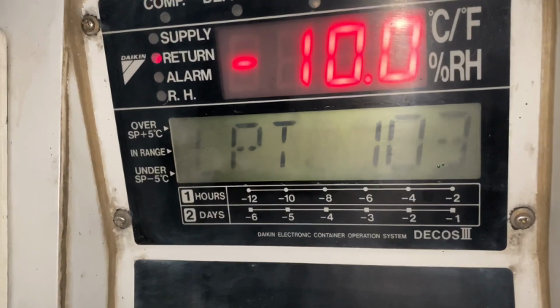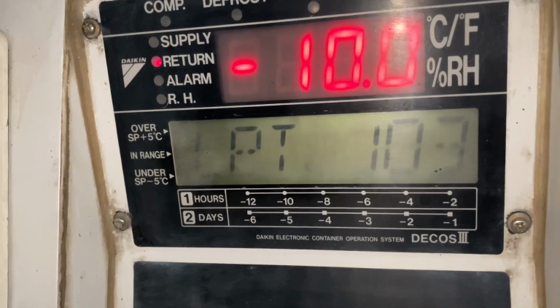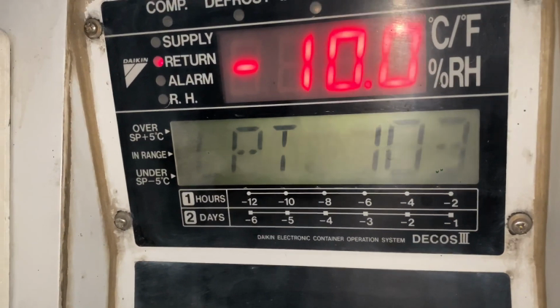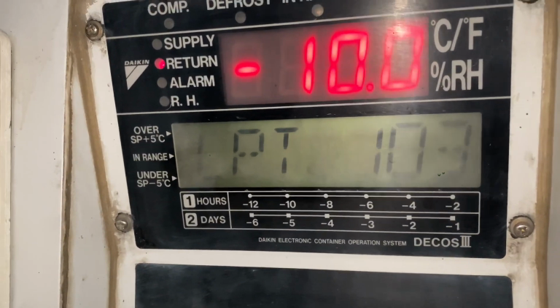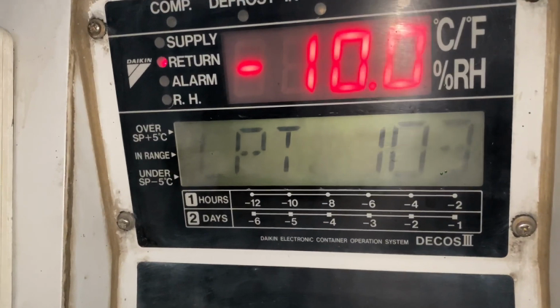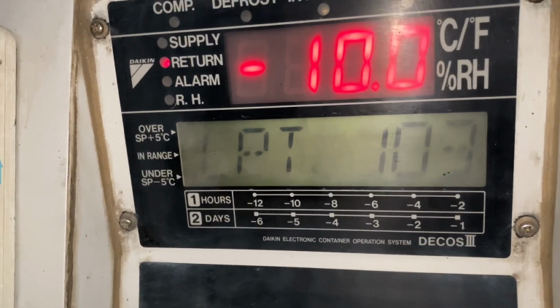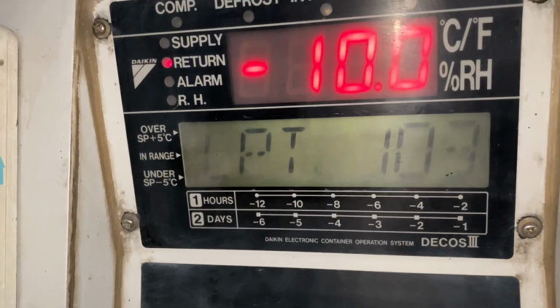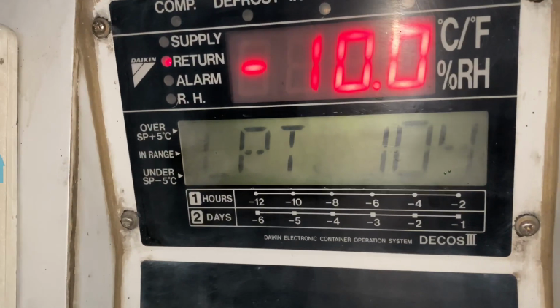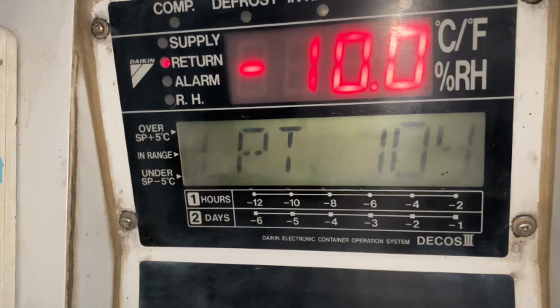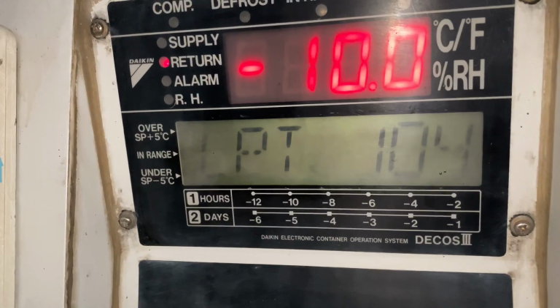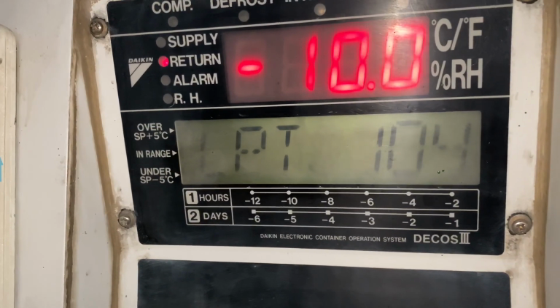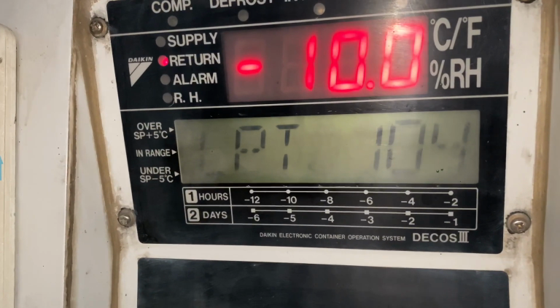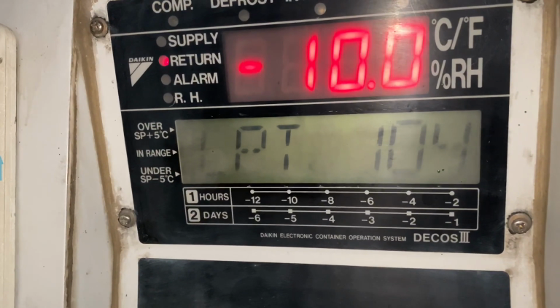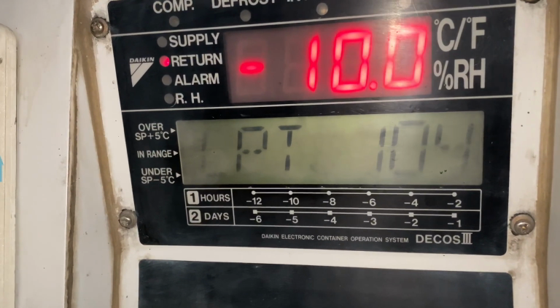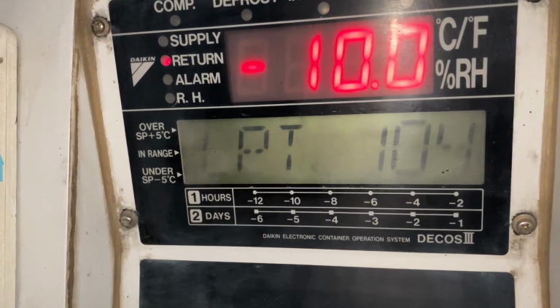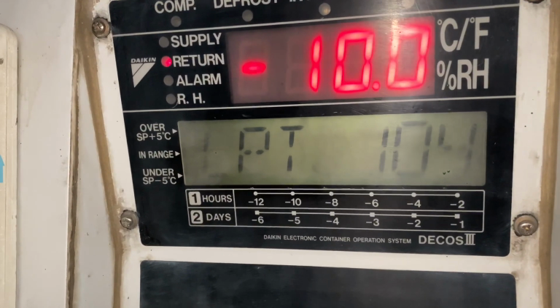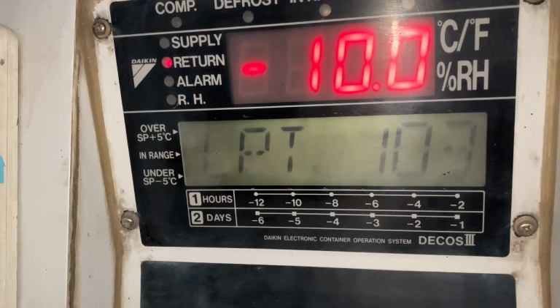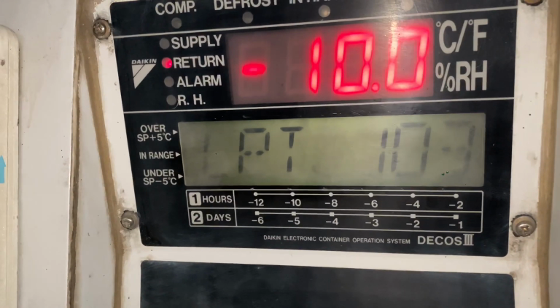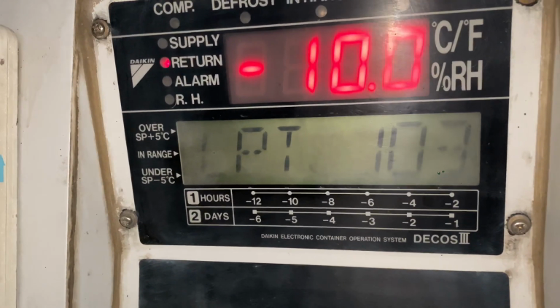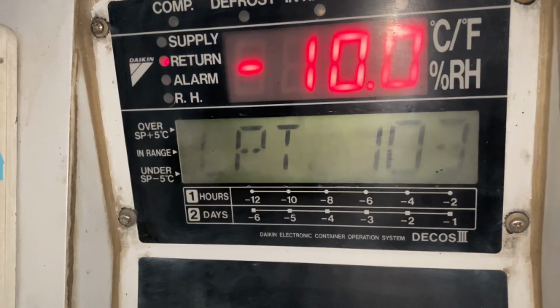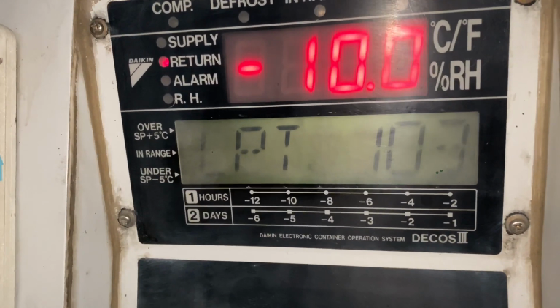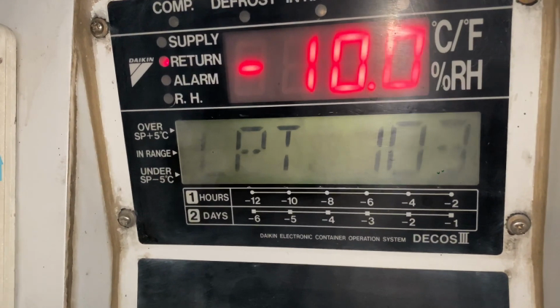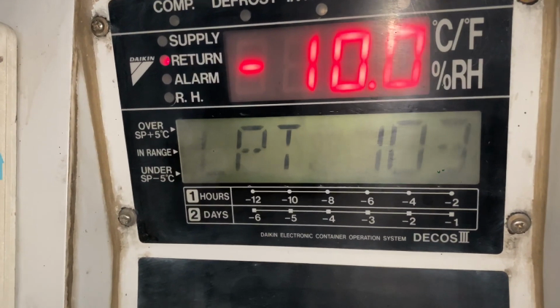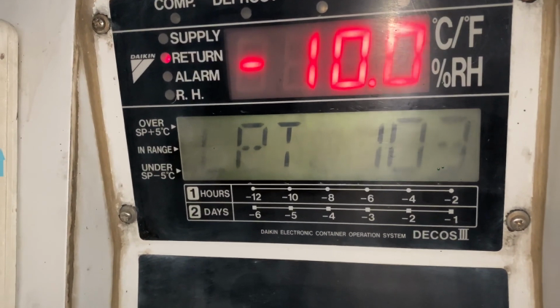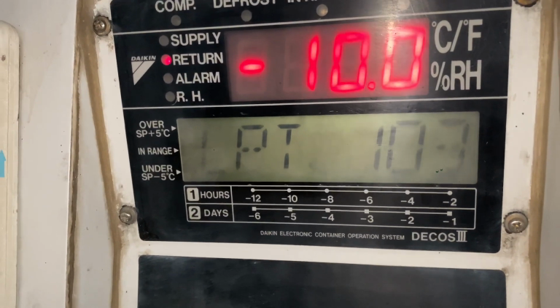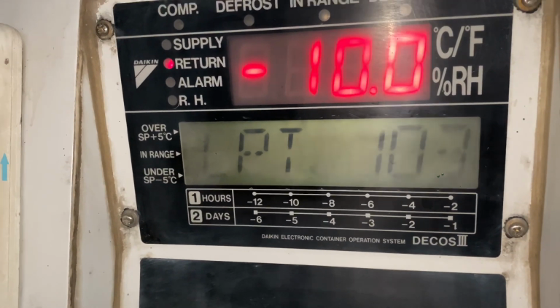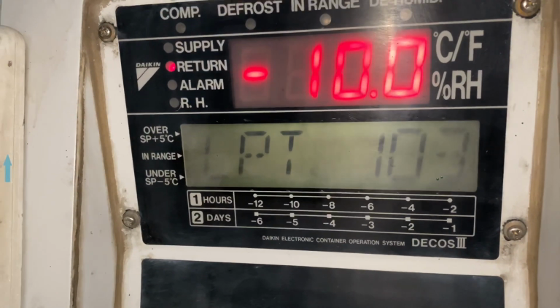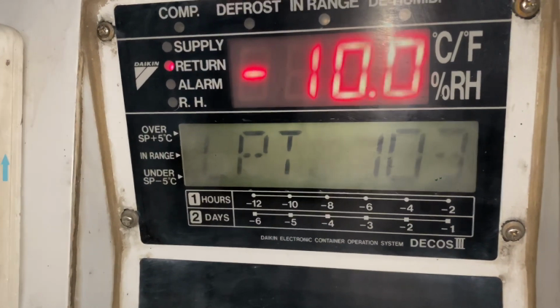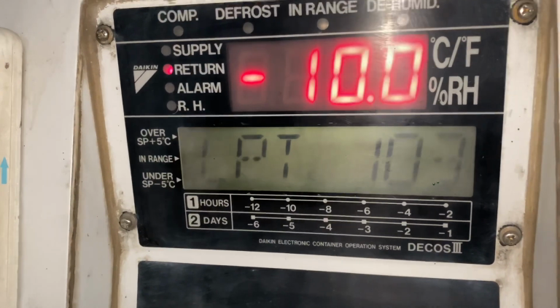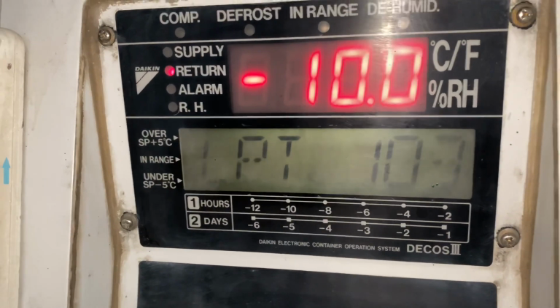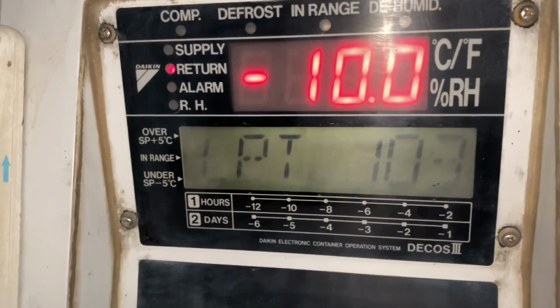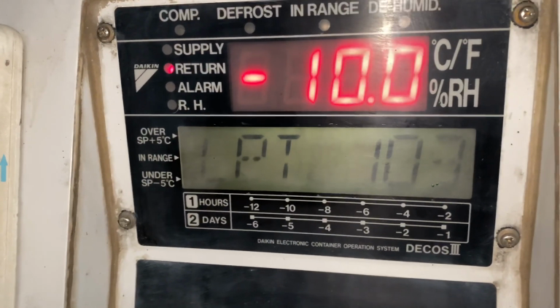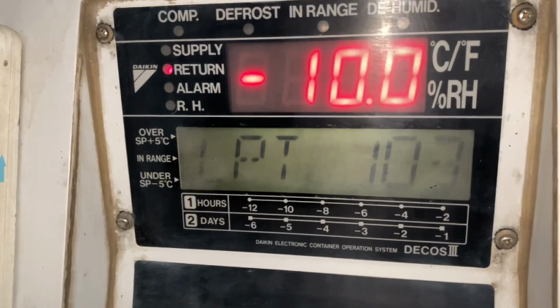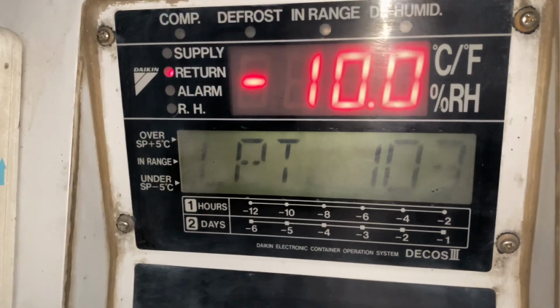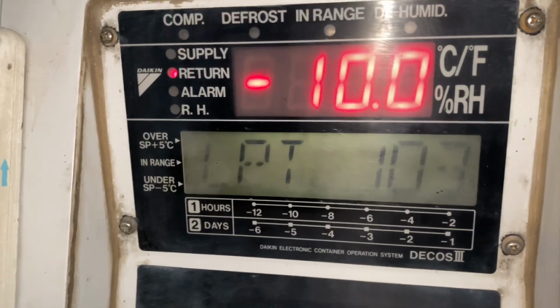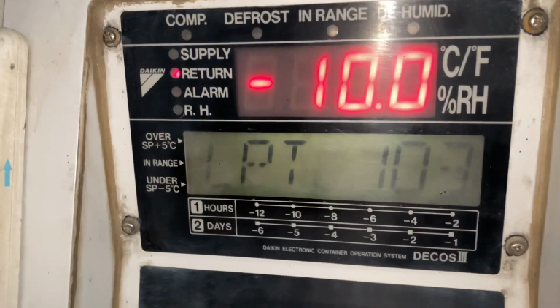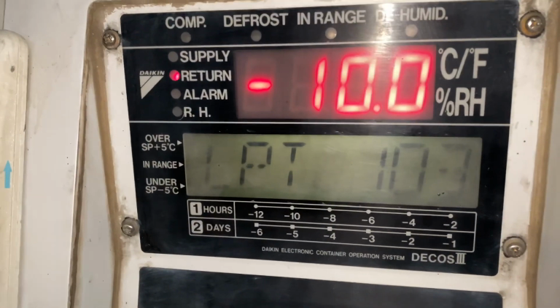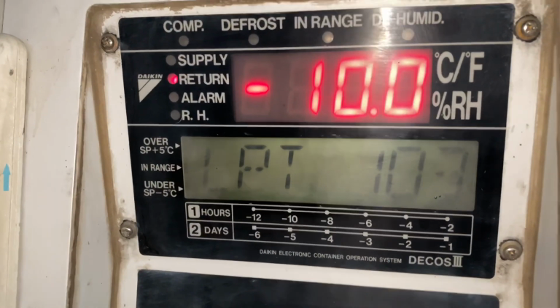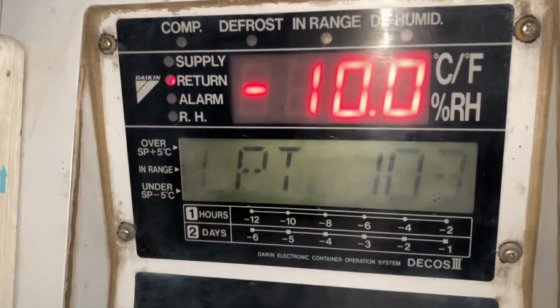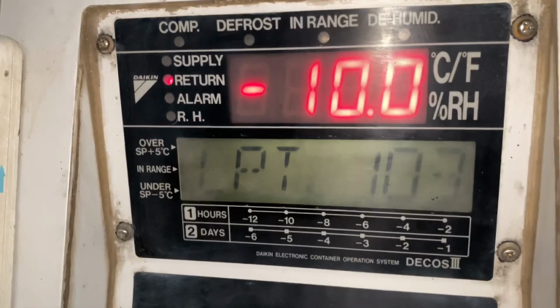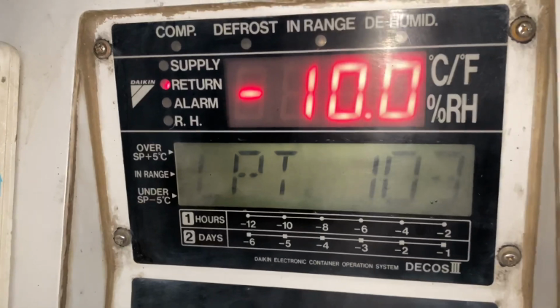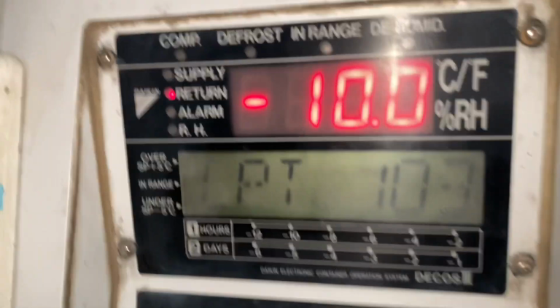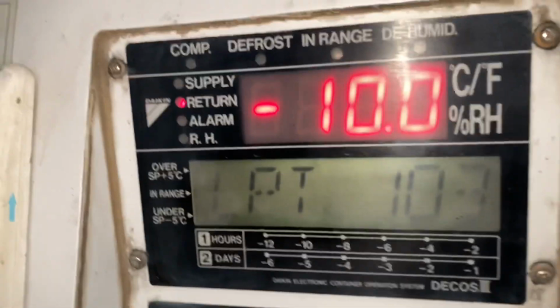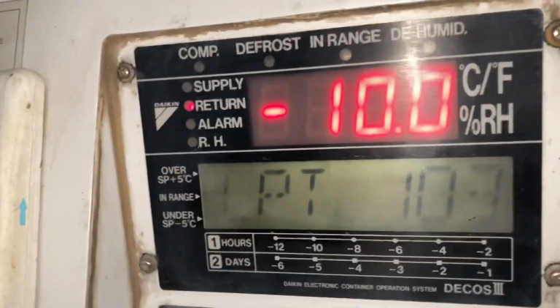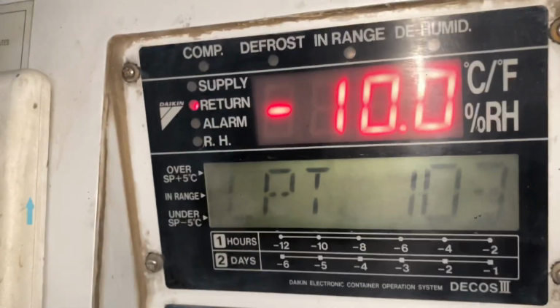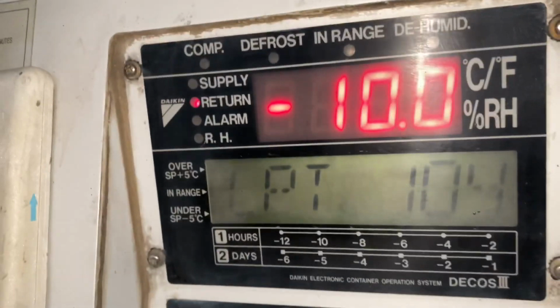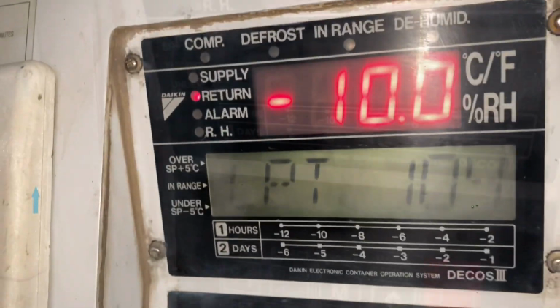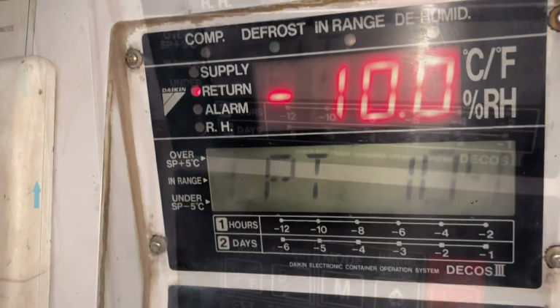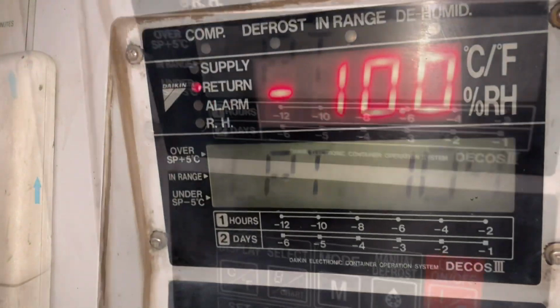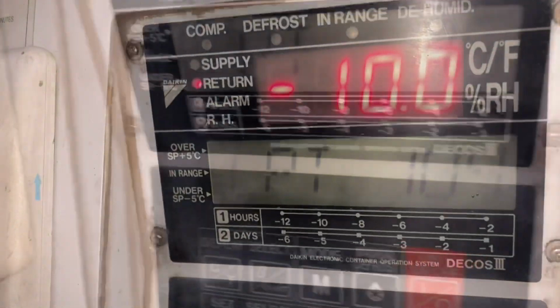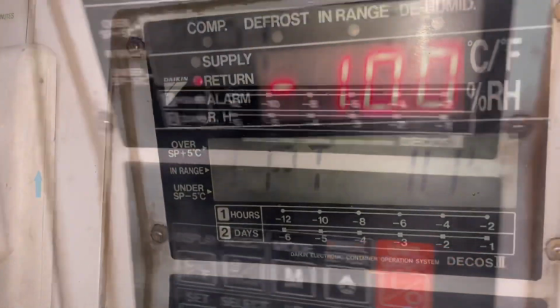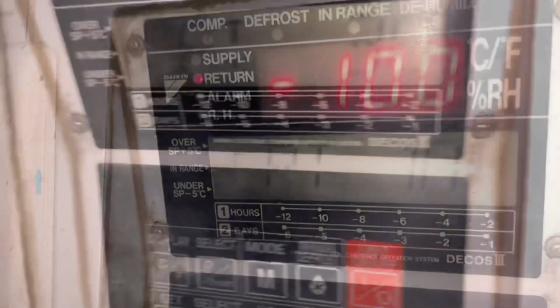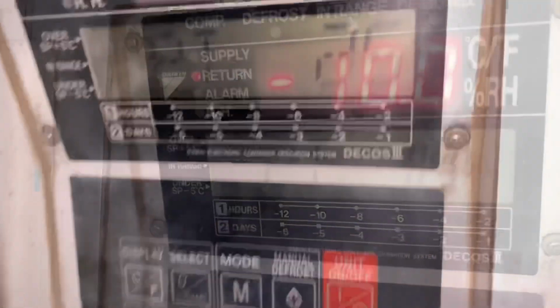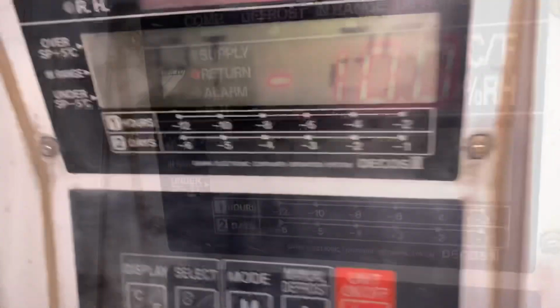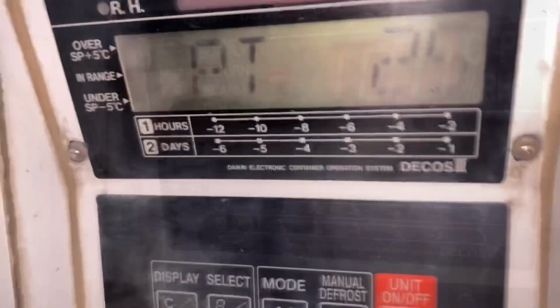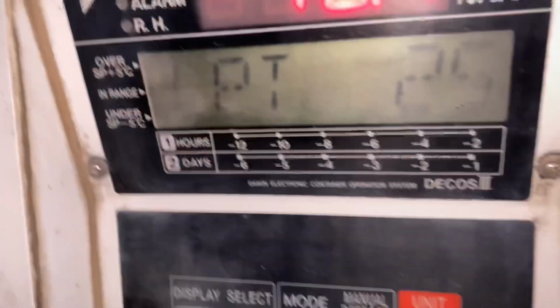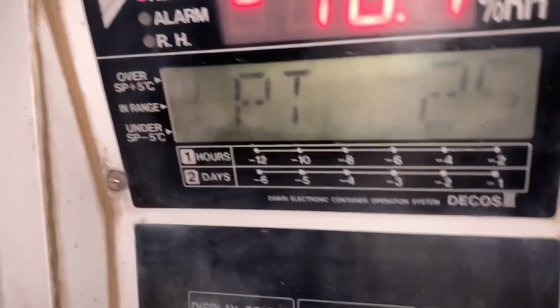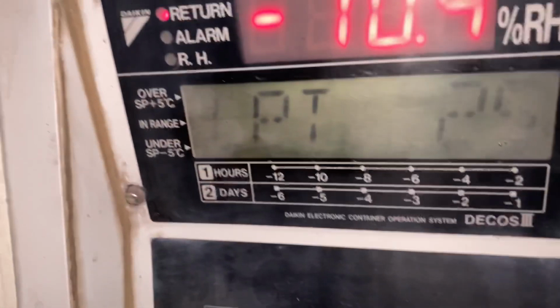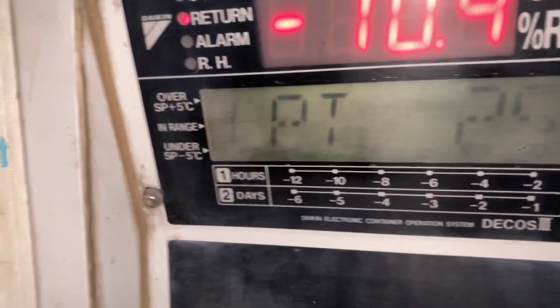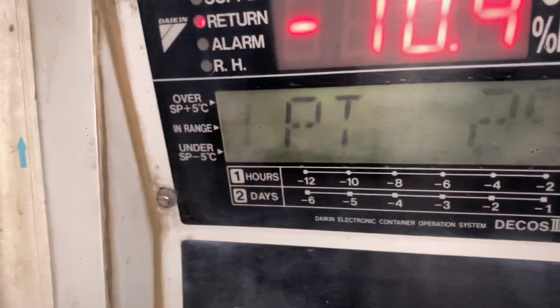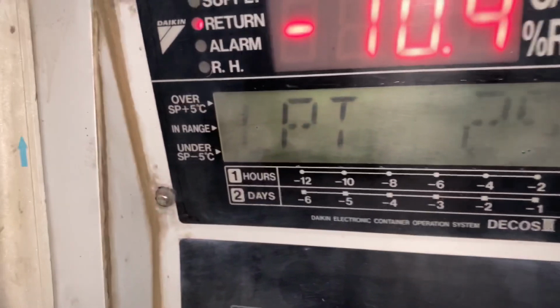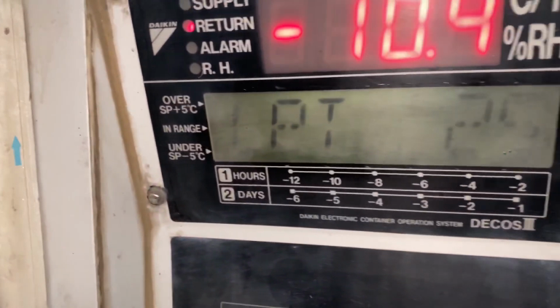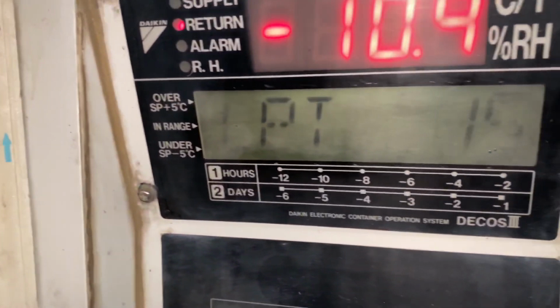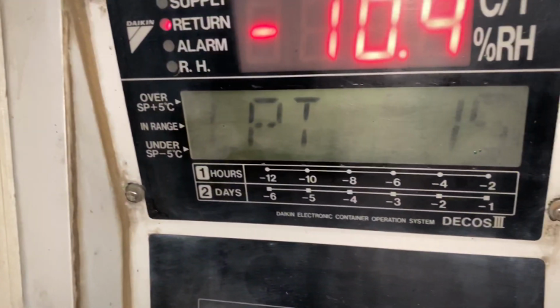HPT is for high pressure transducer and LPT is for the low pressure transducer.